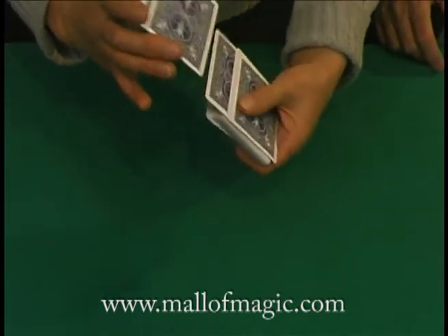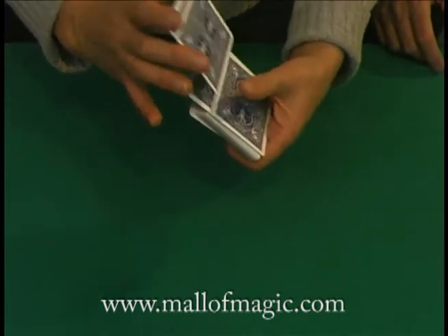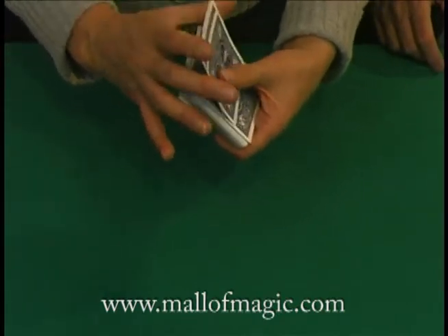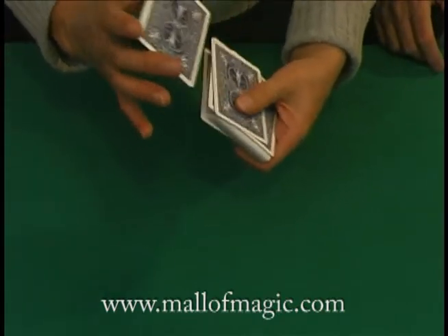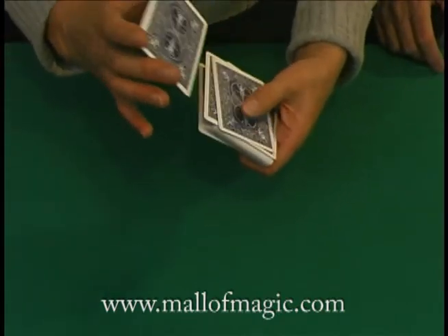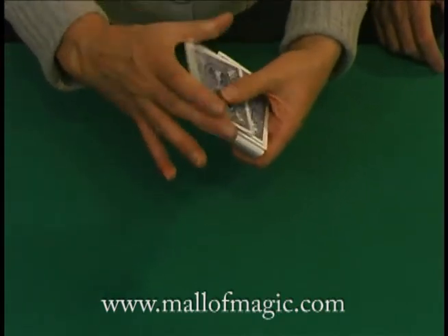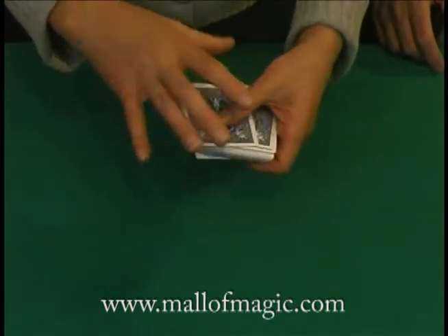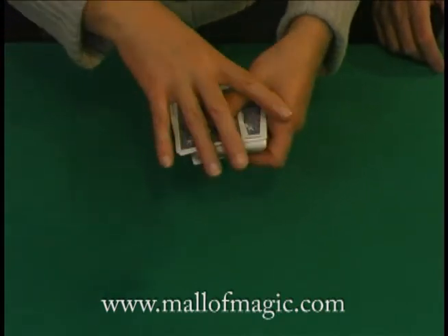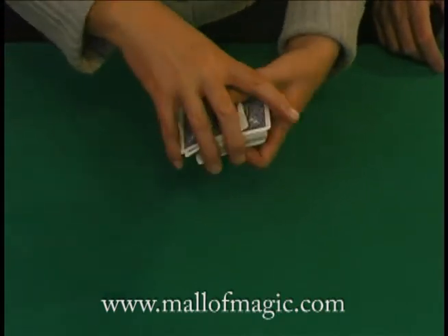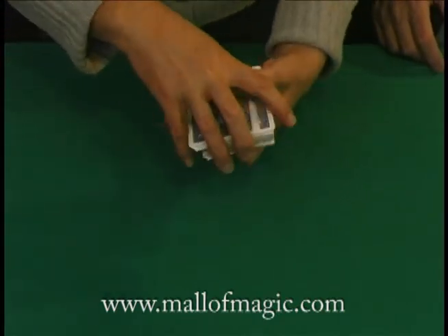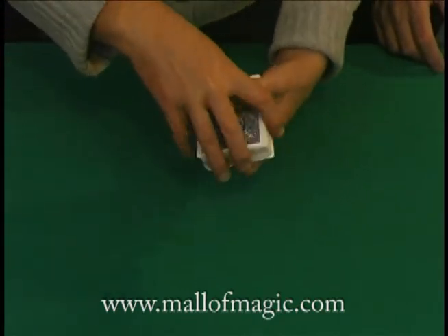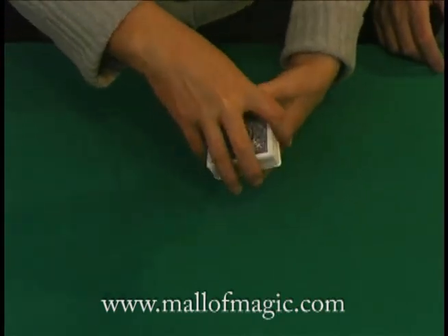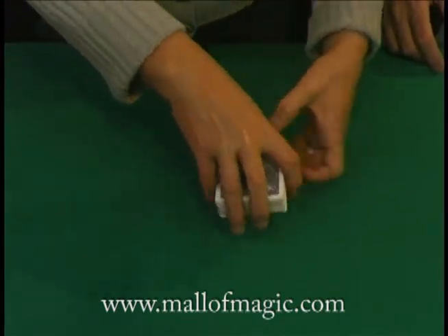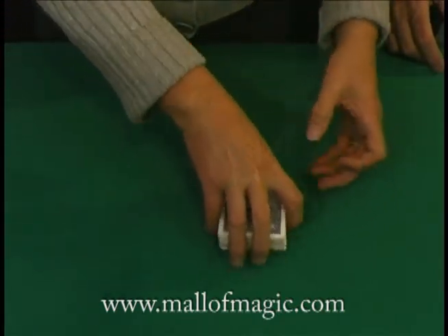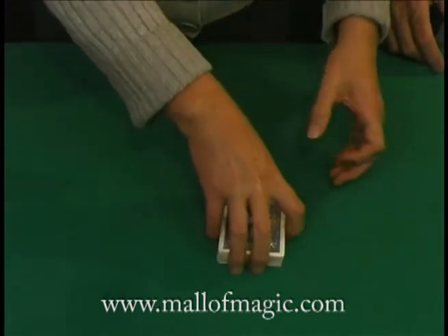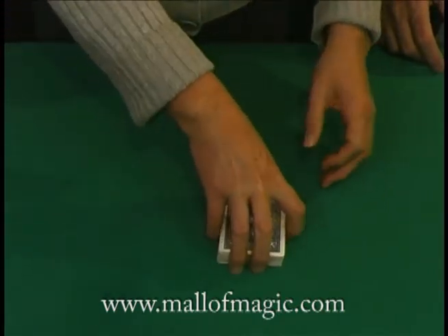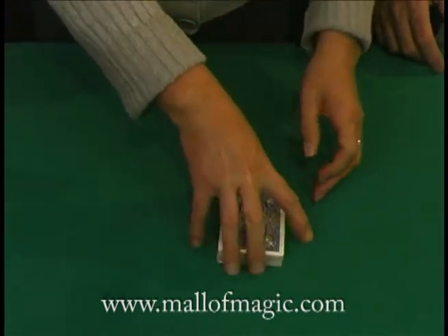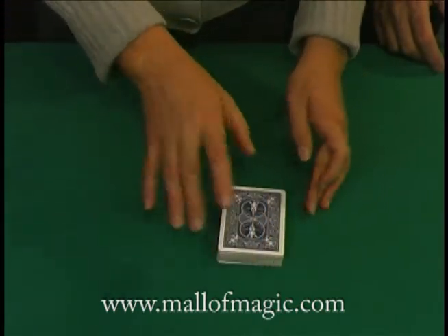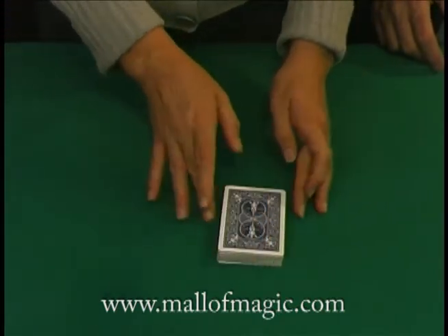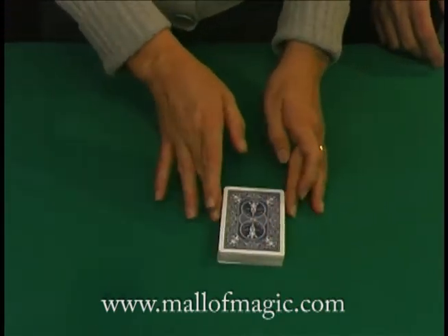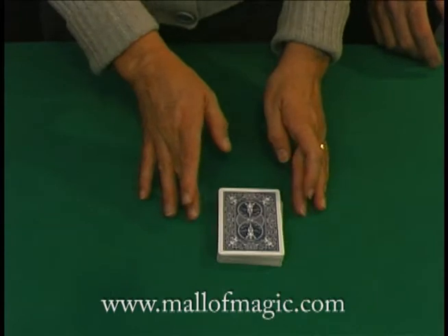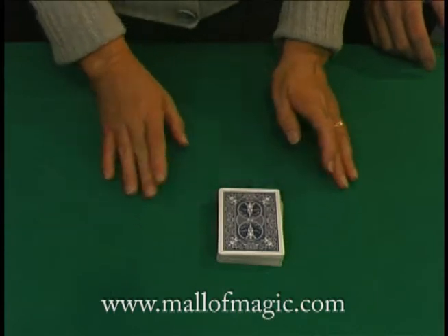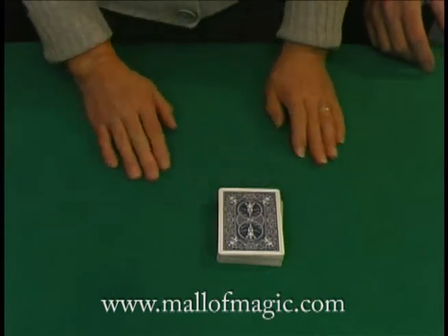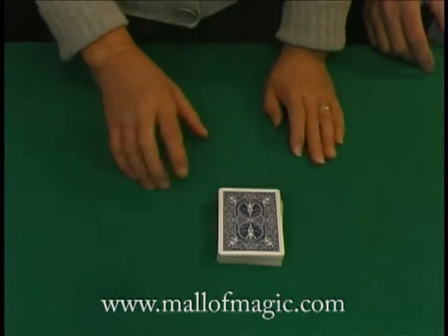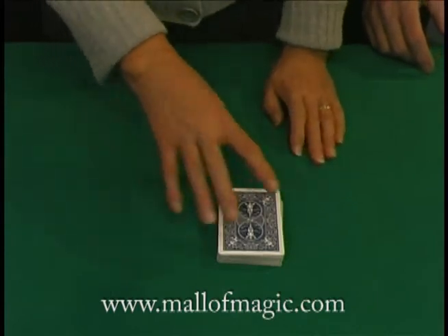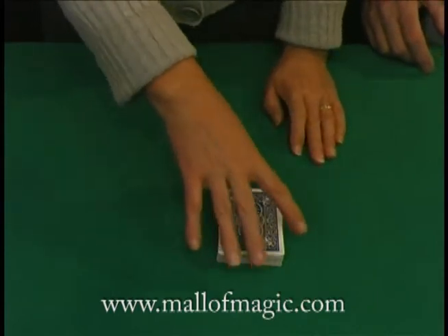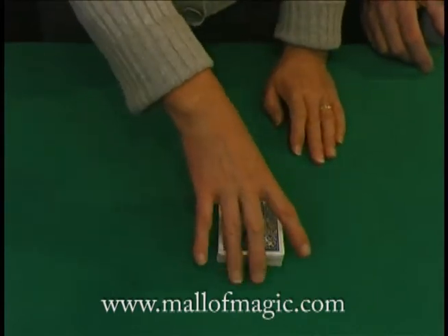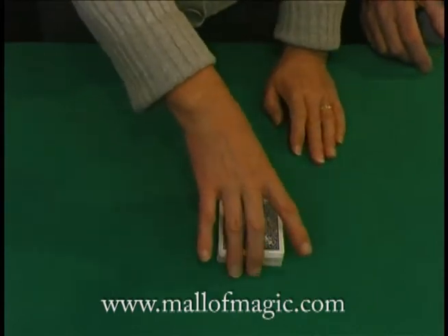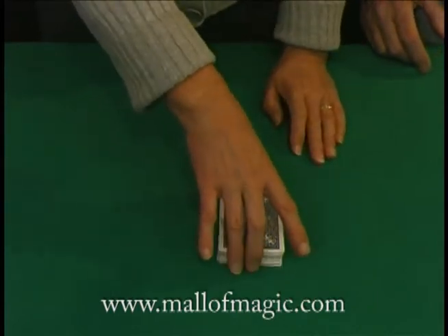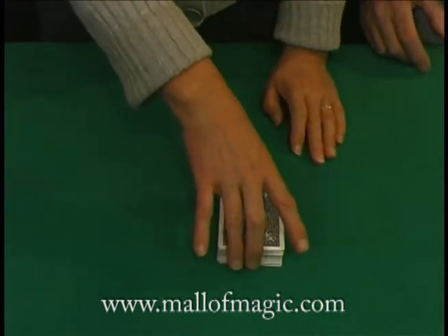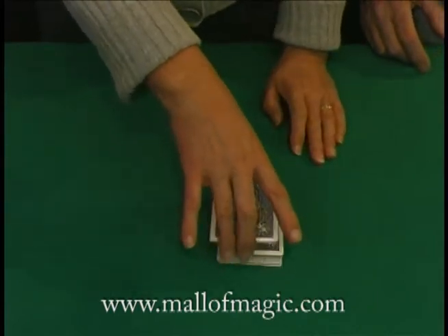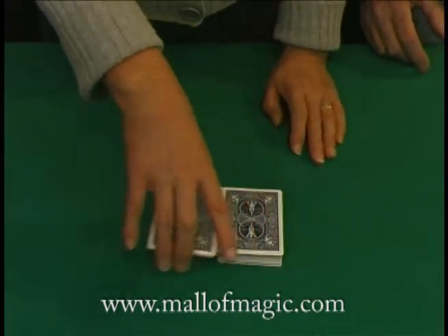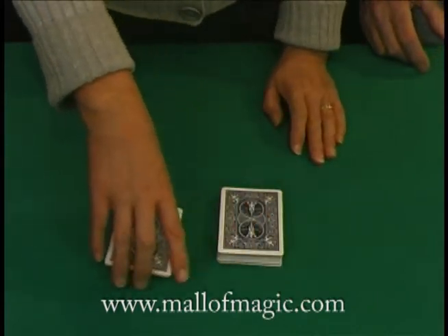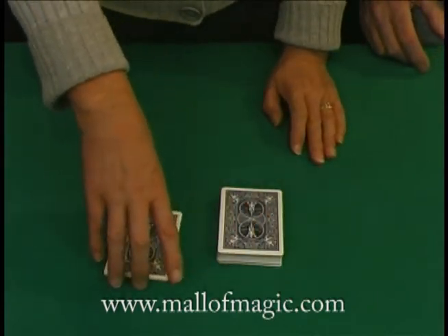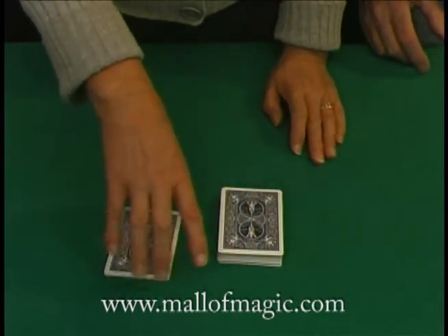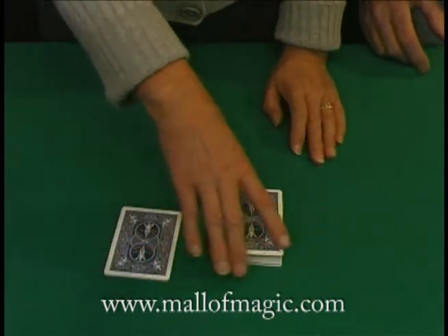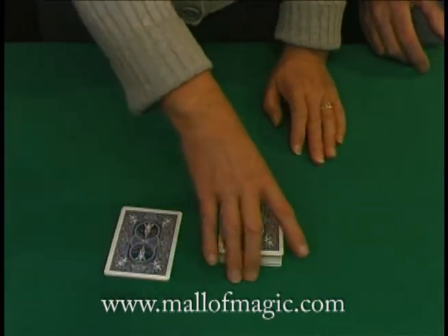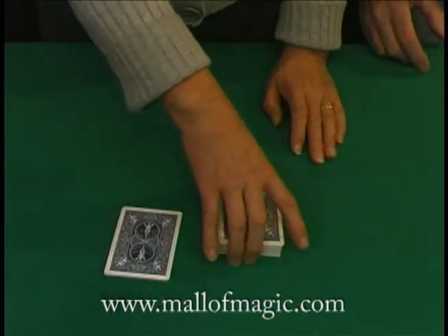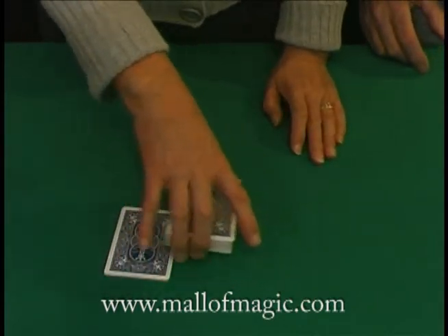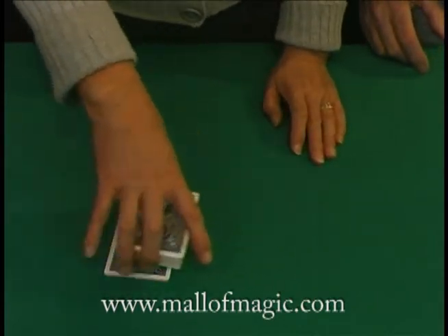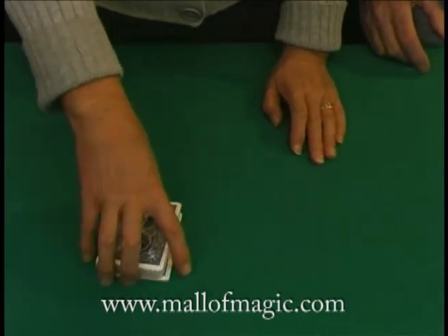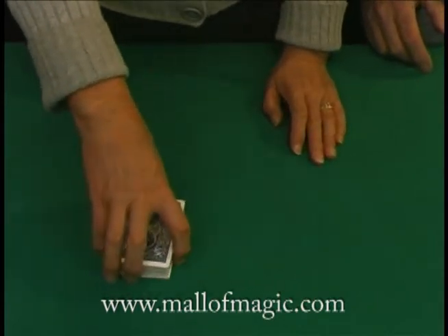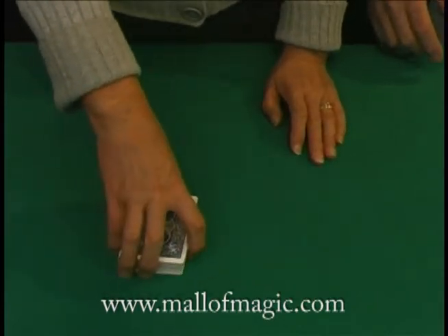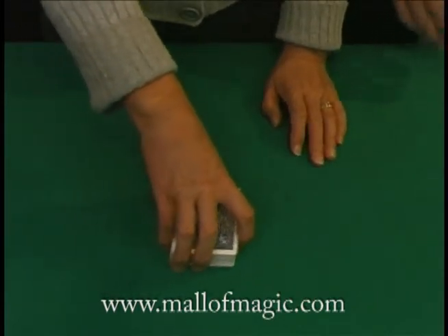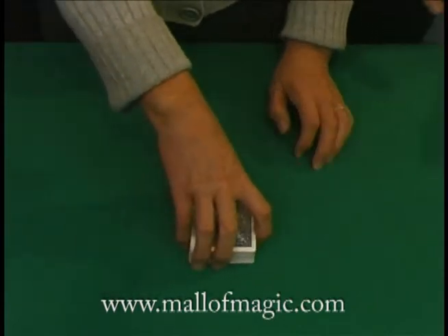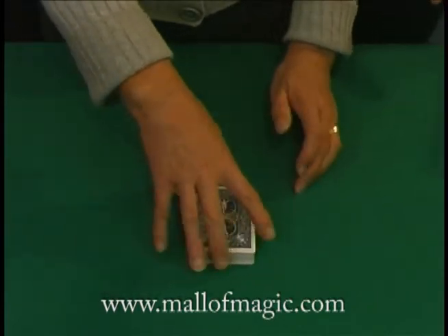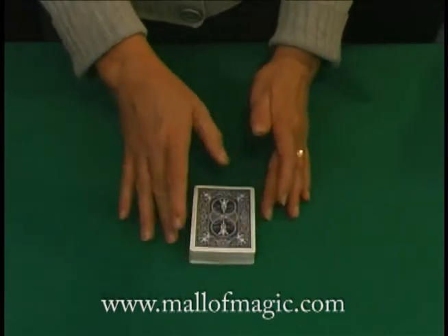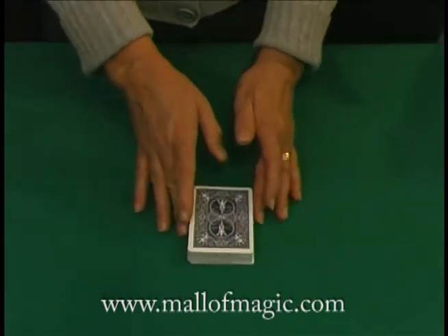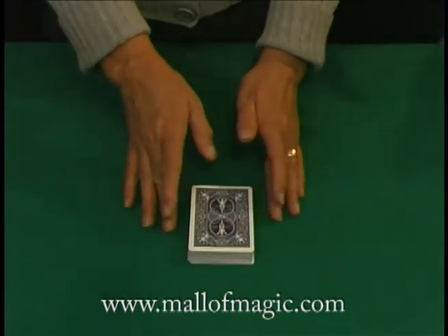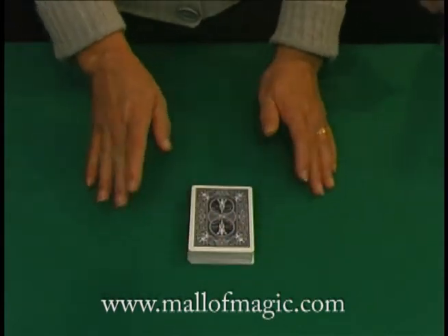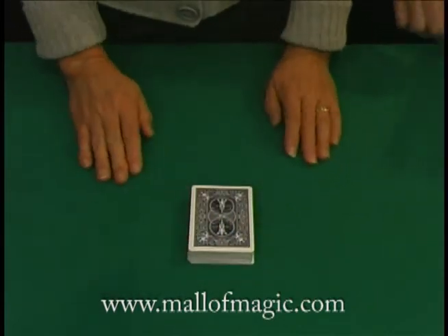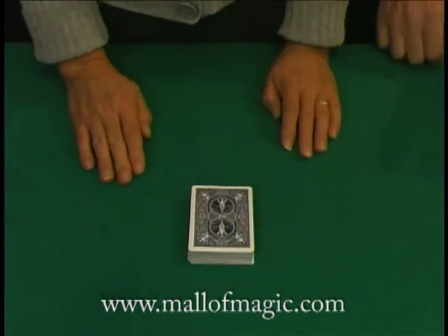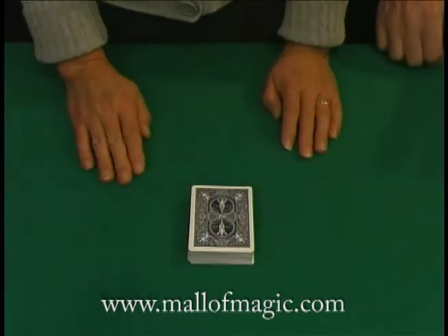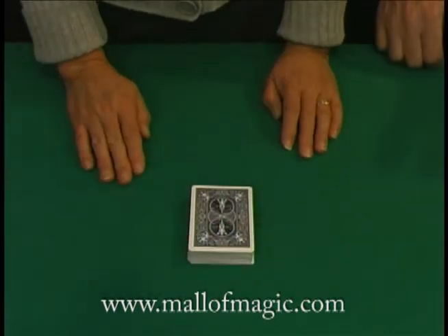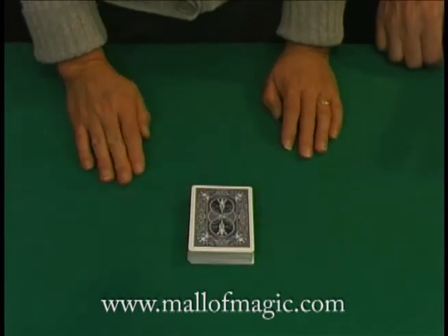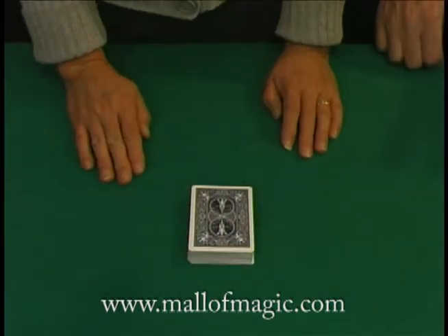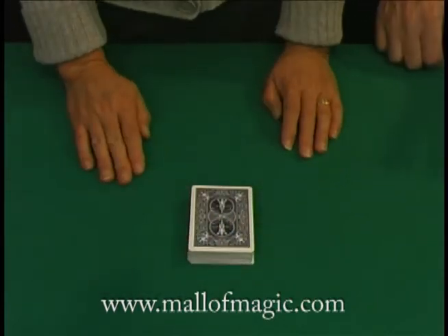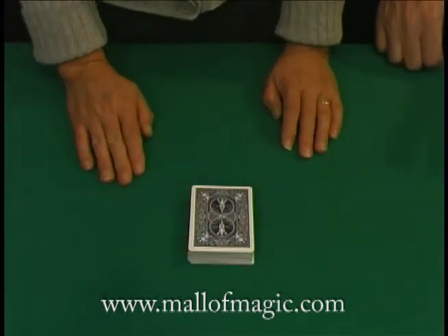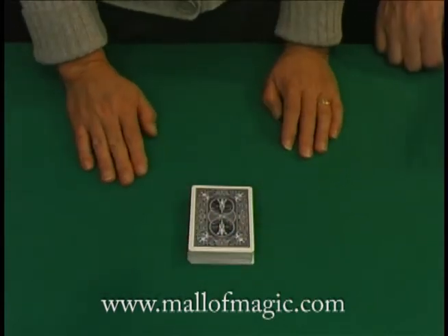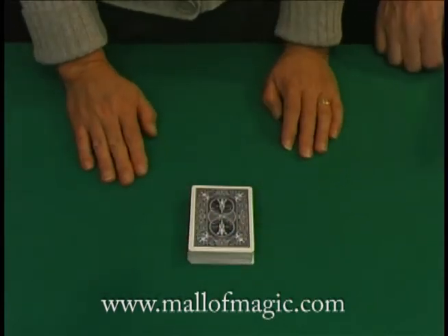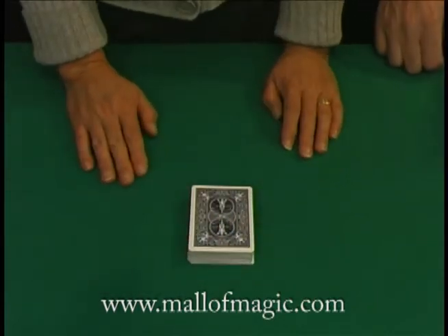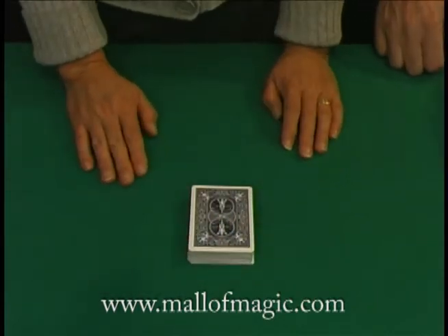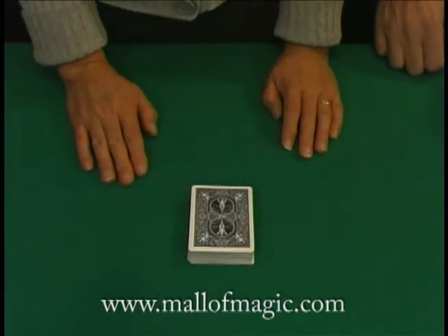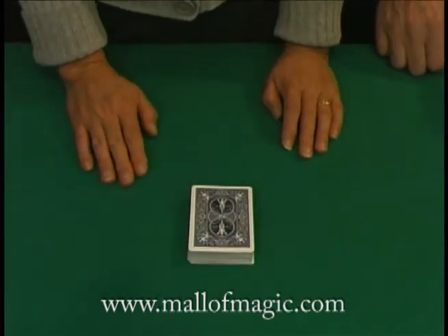Go ahead and put the cards down and give them a cut. I'm going to turn around at this point, so my back is now turned.